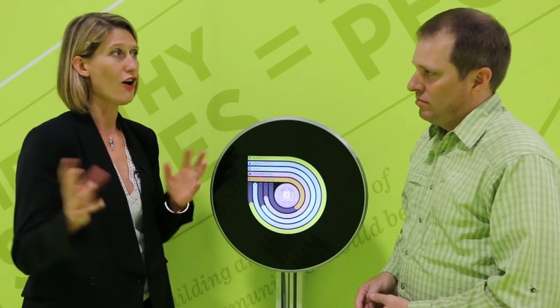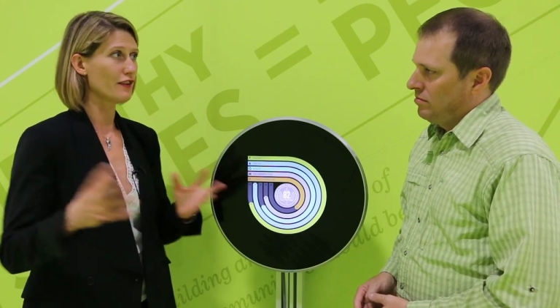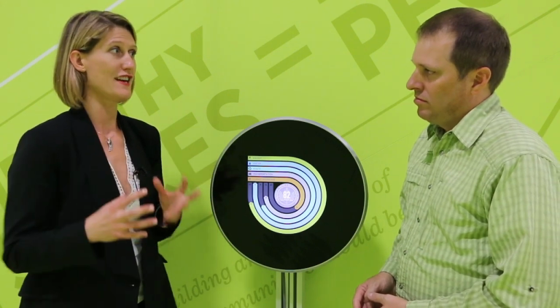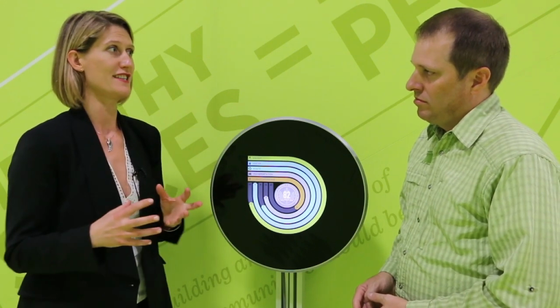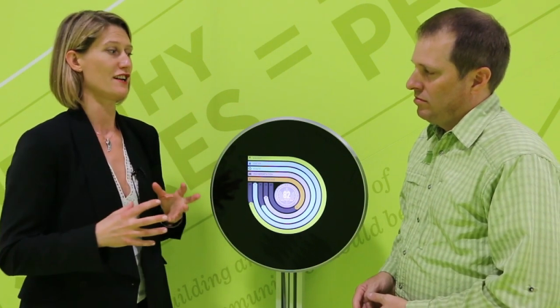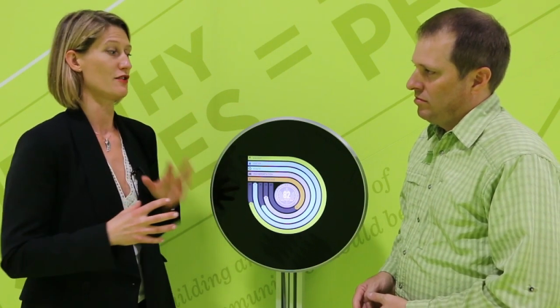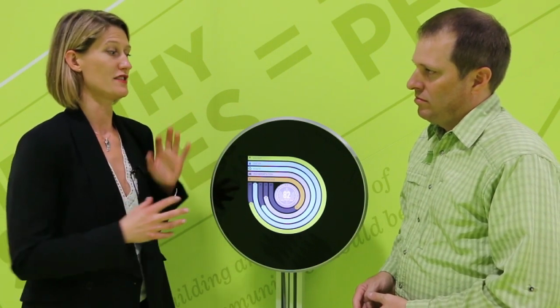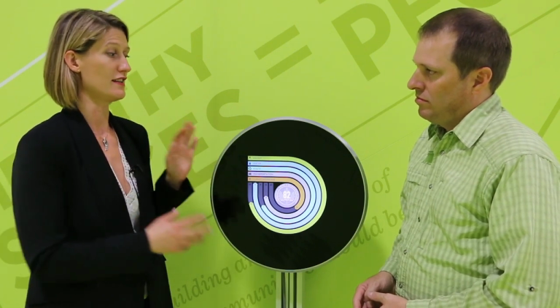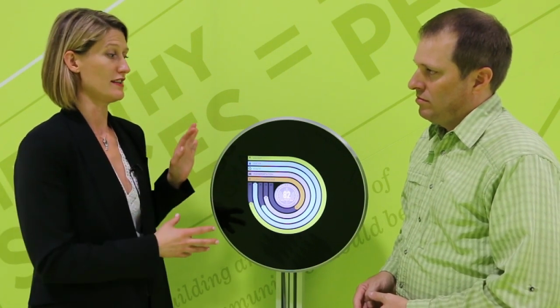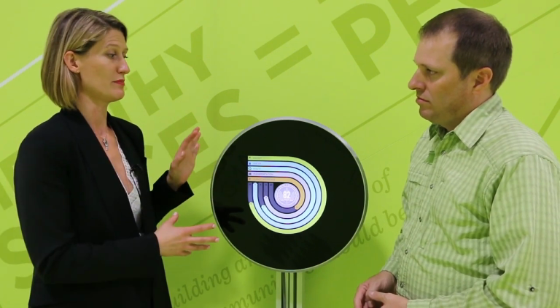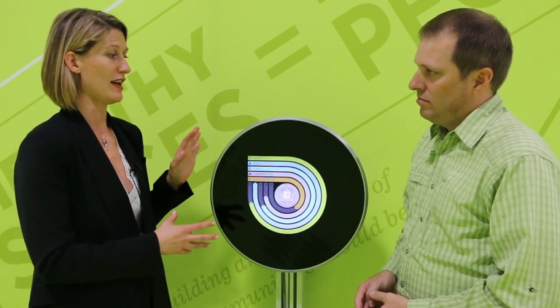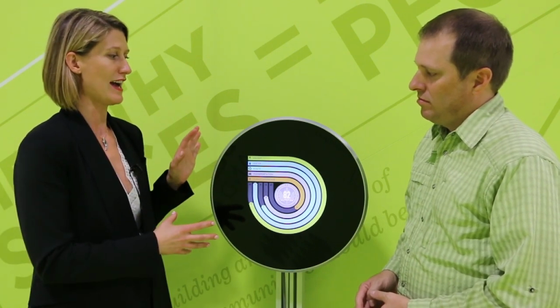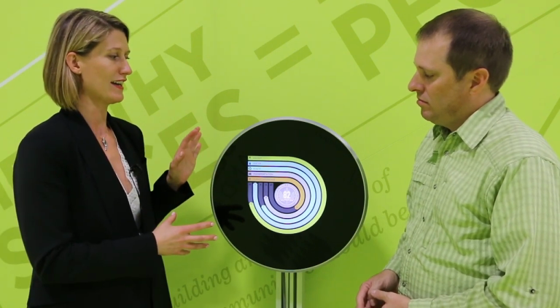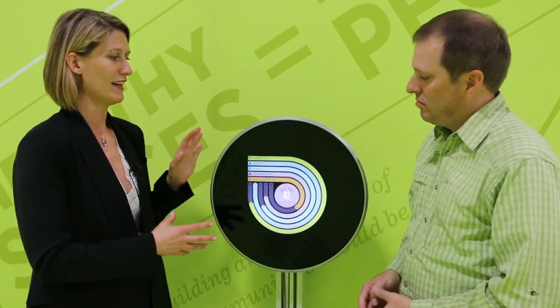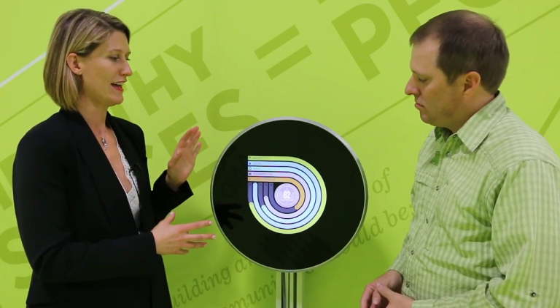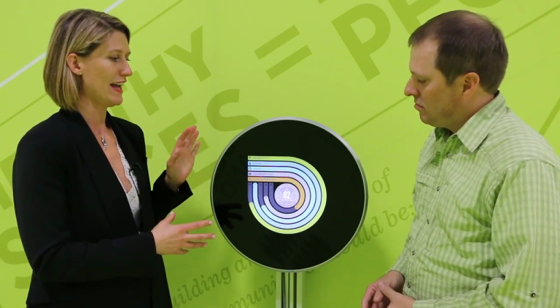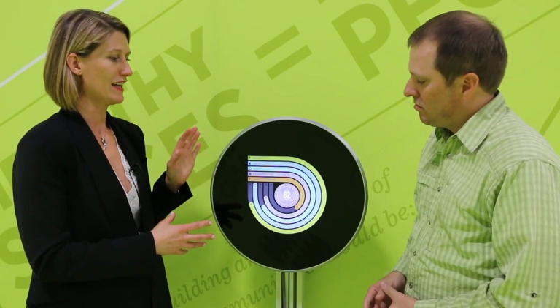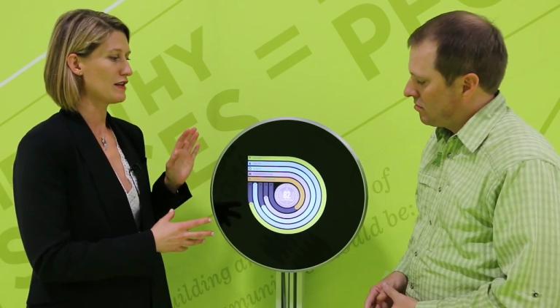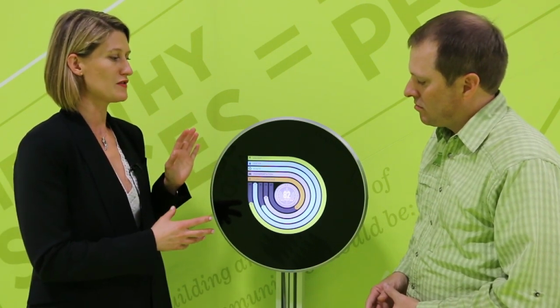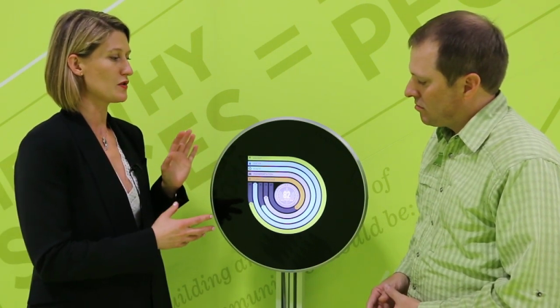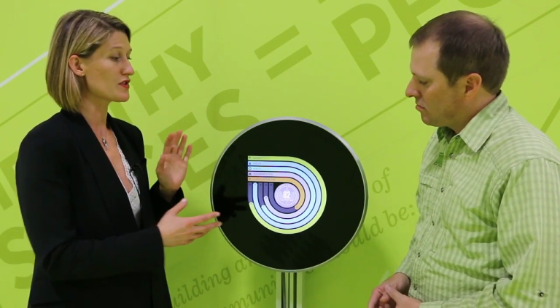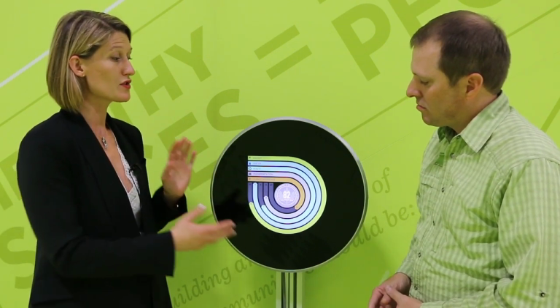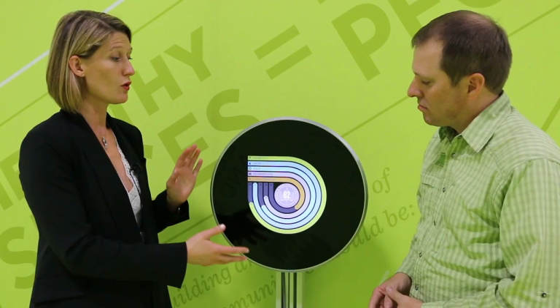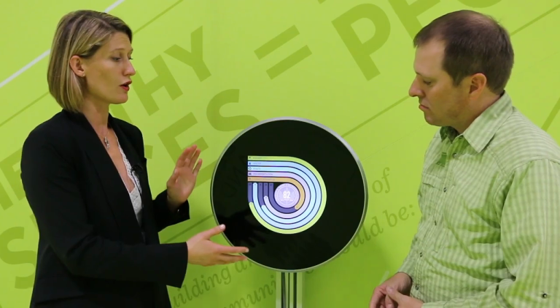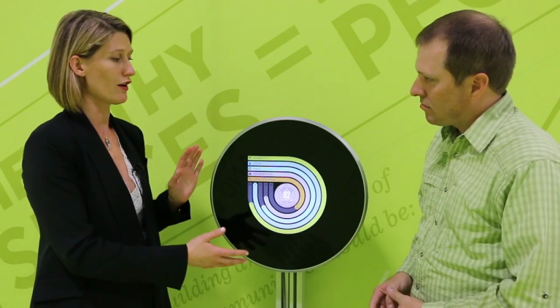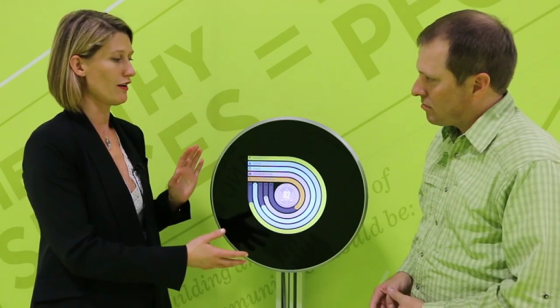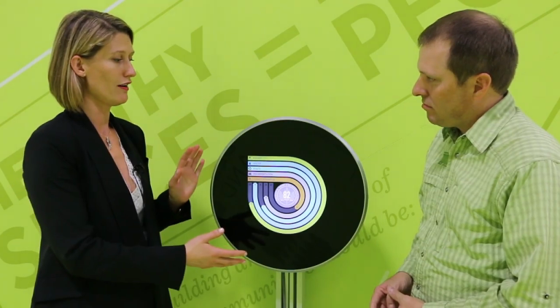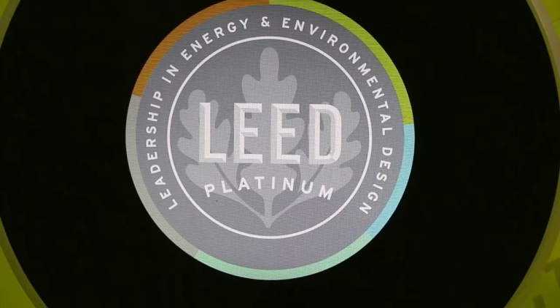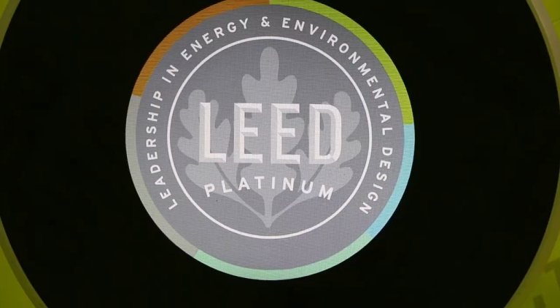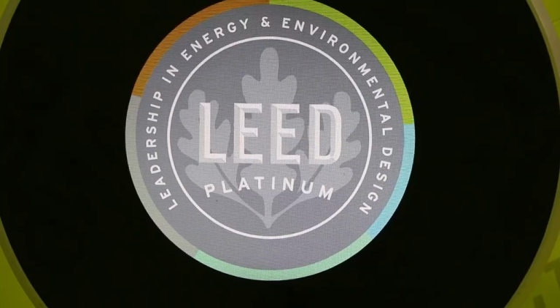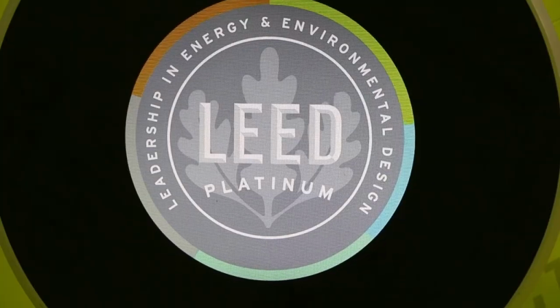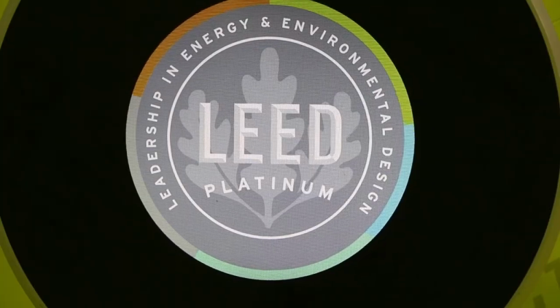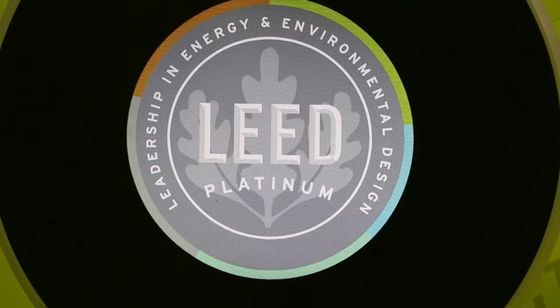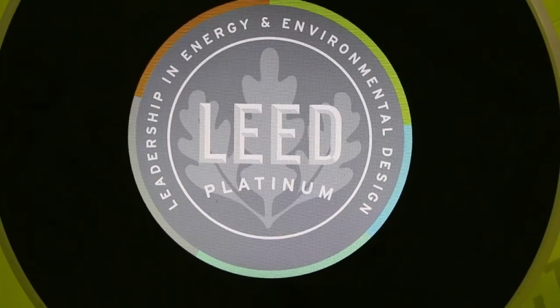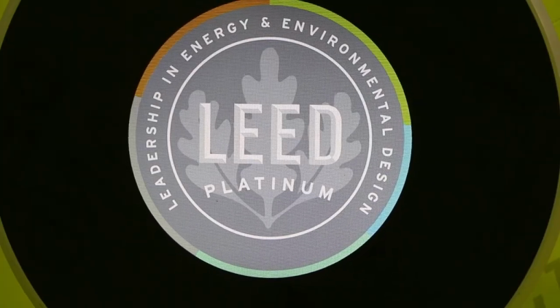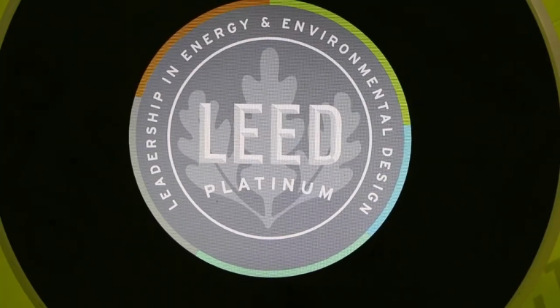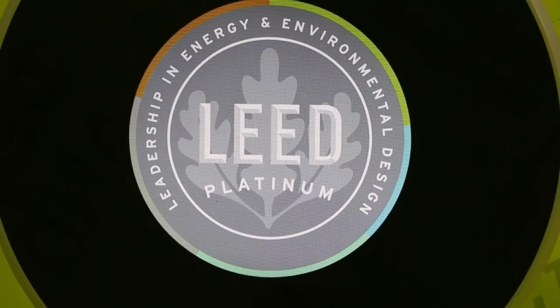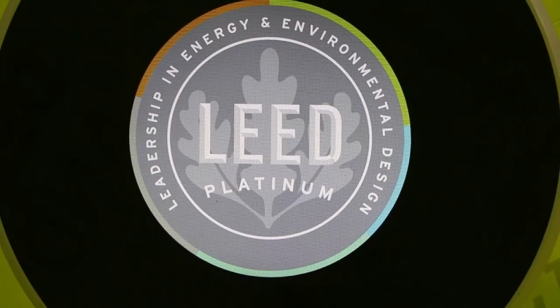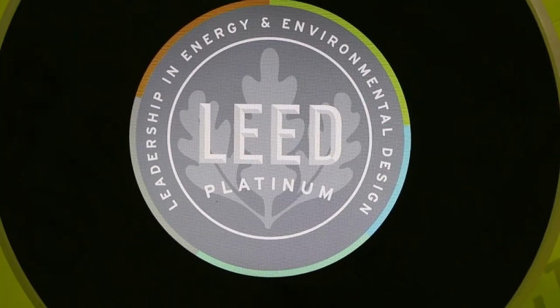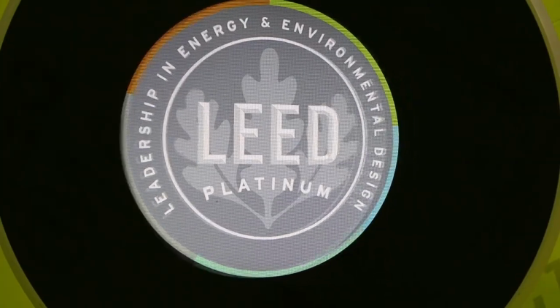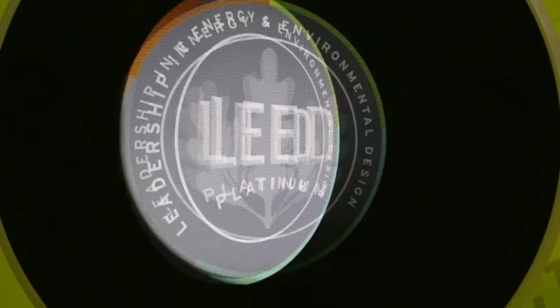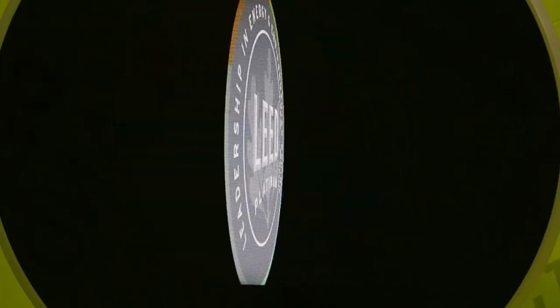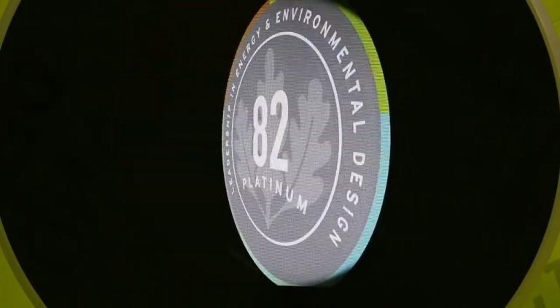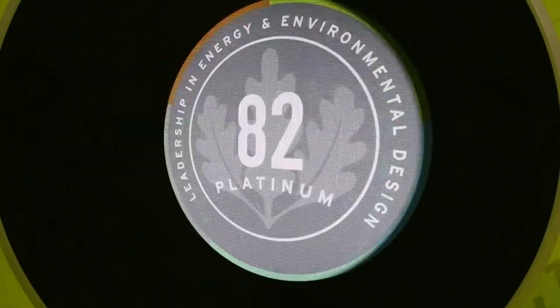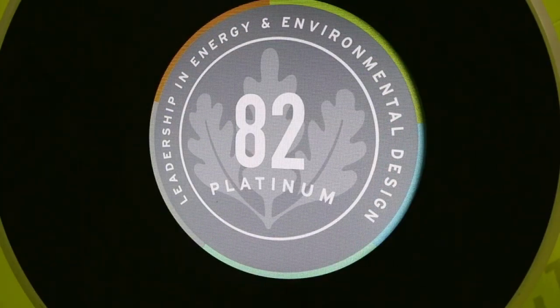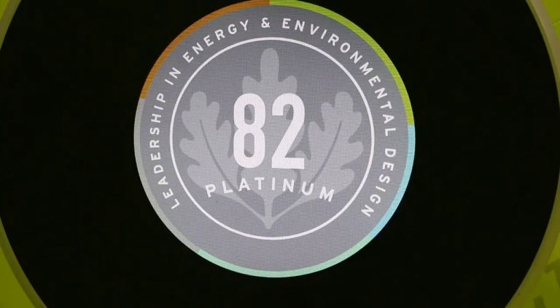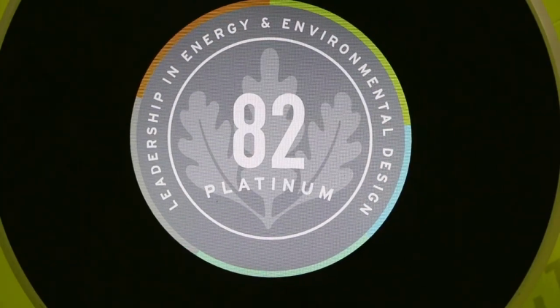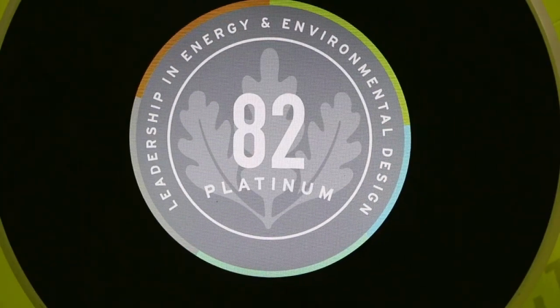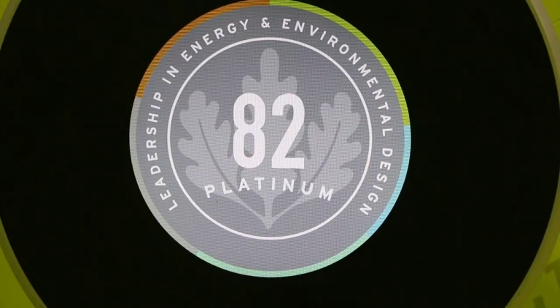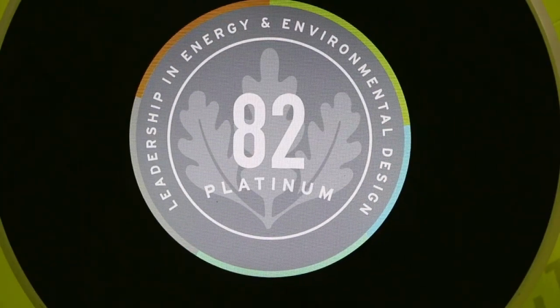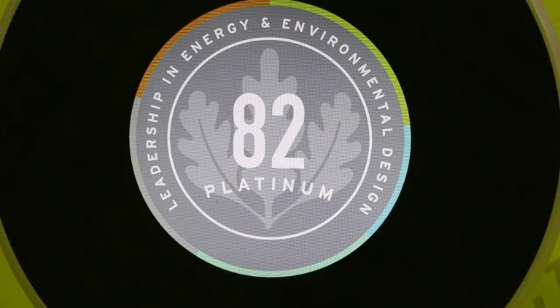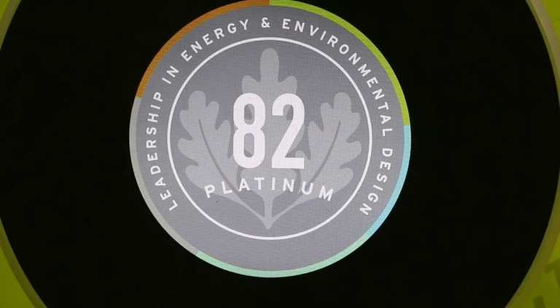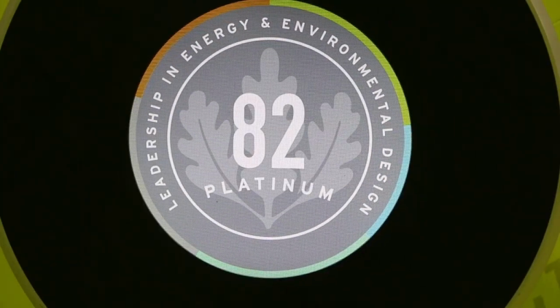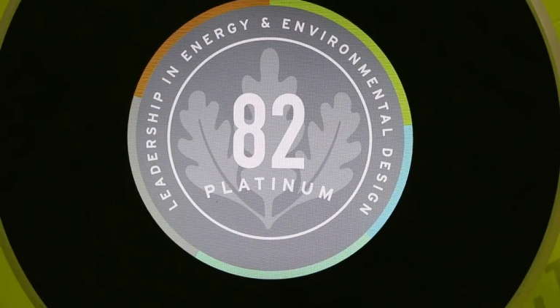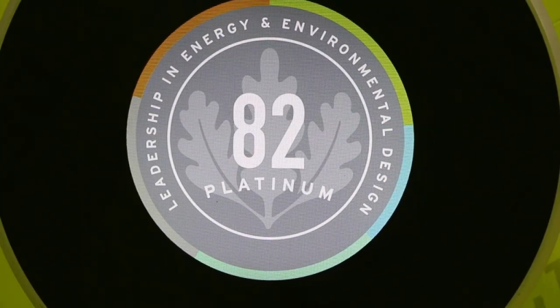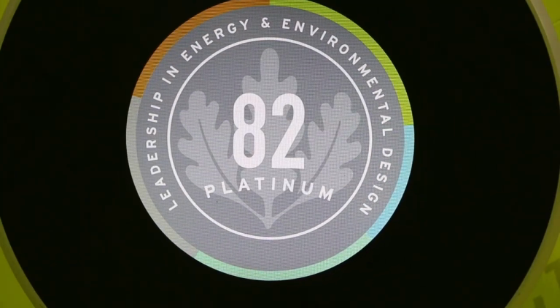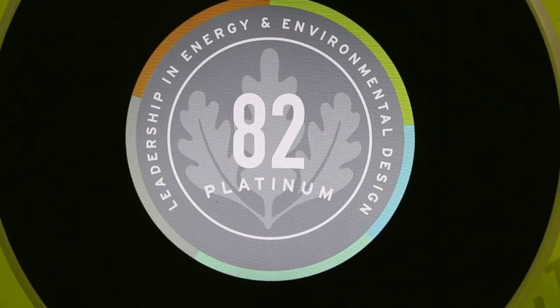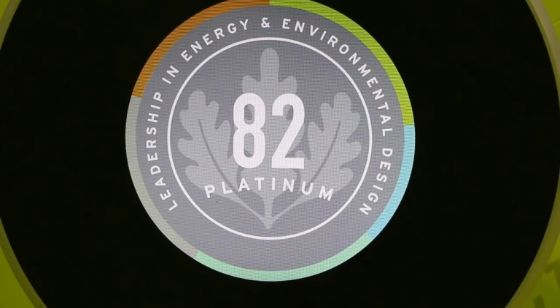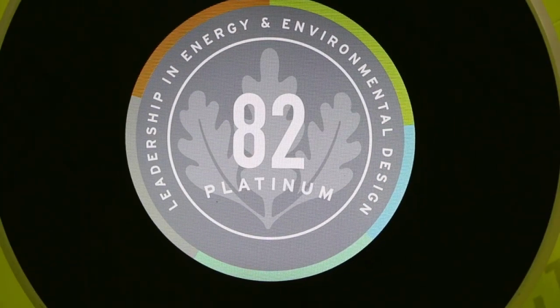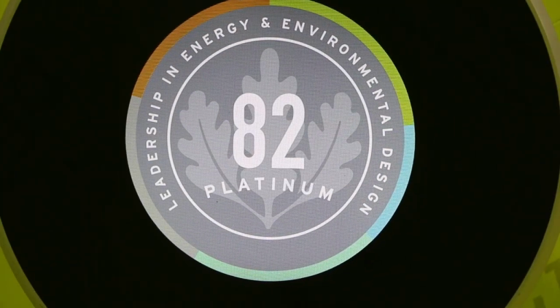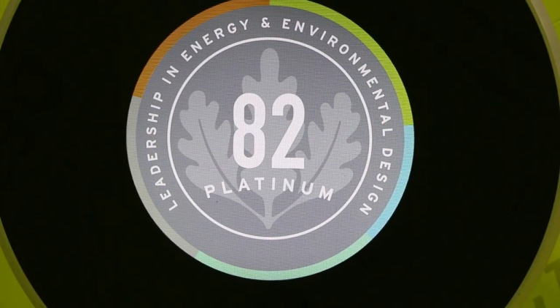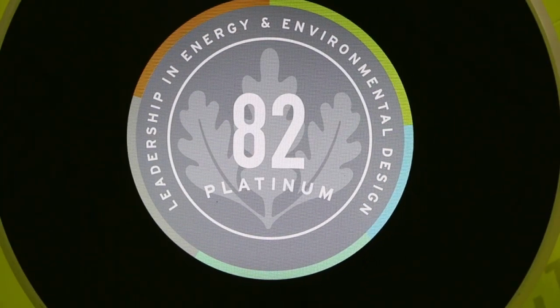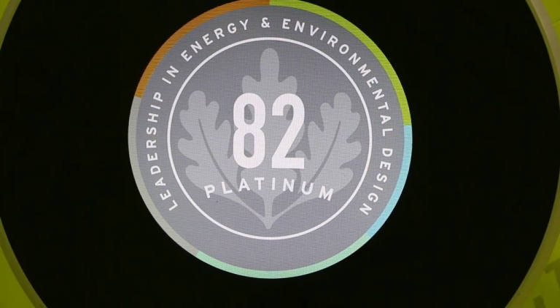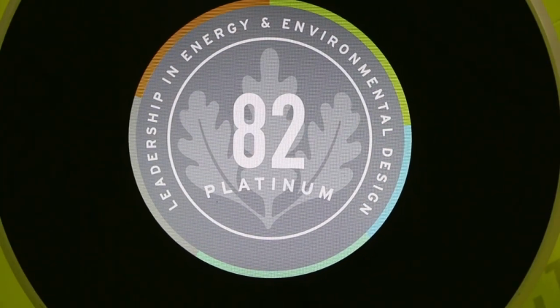All of that data goes into this plaque and gives you a score from 1 to 100 that tells you how you're performing, and that's based on a global database of buildings.